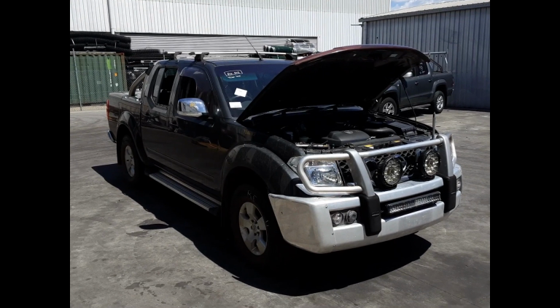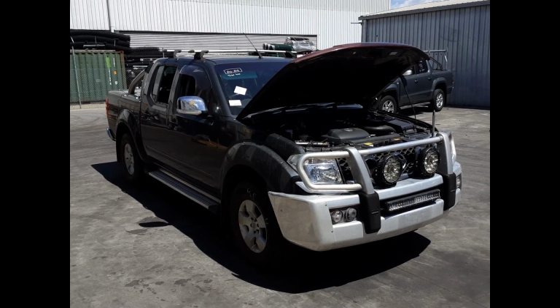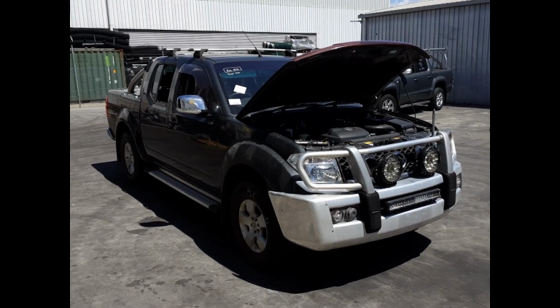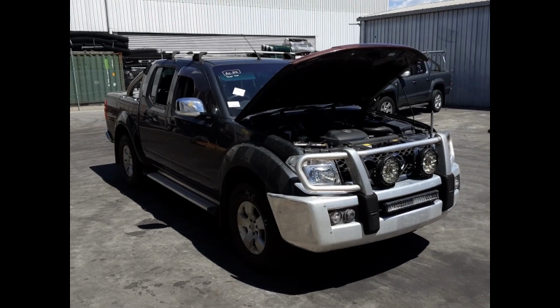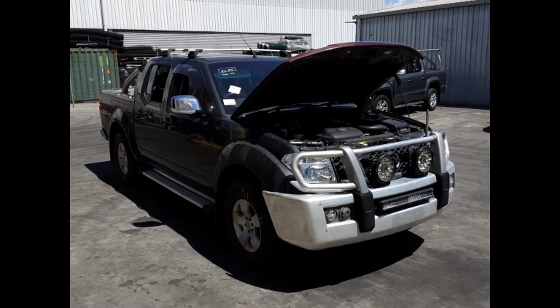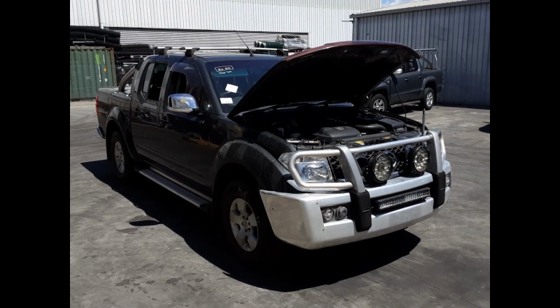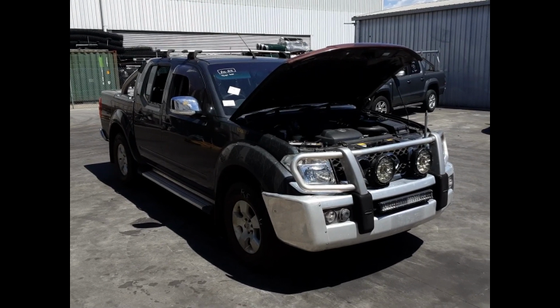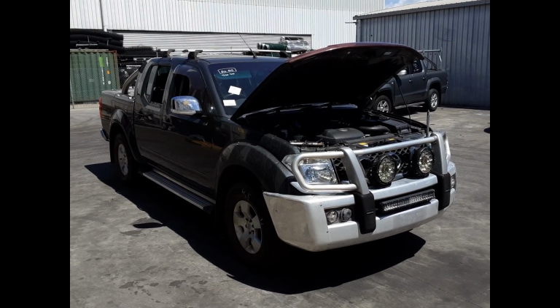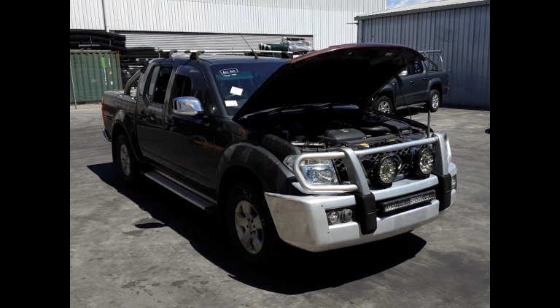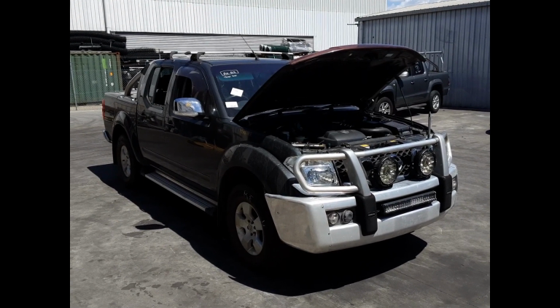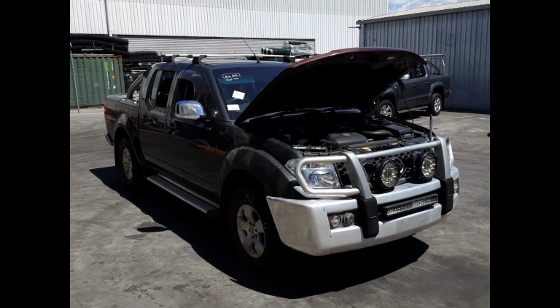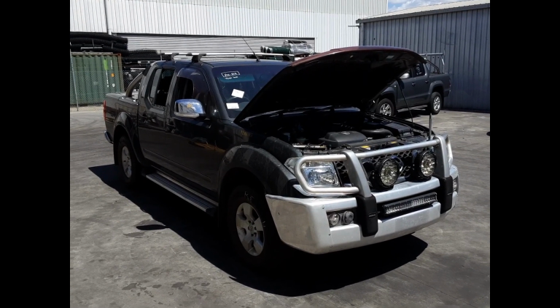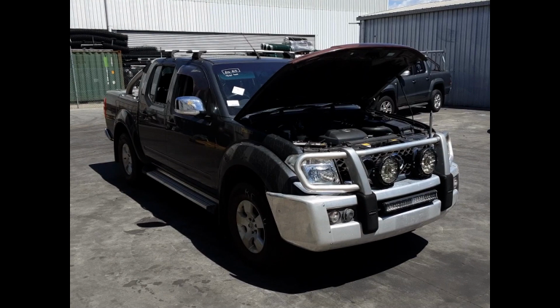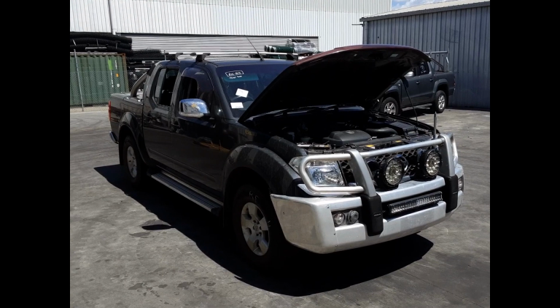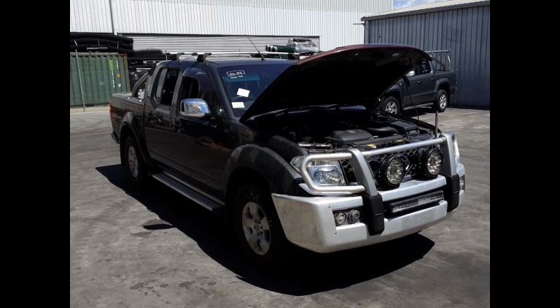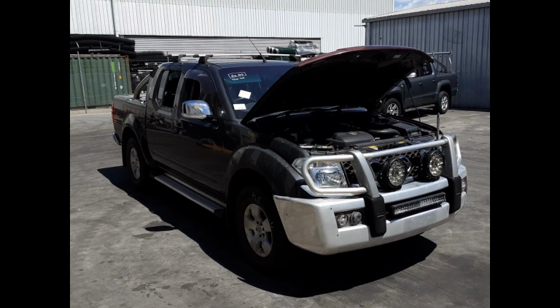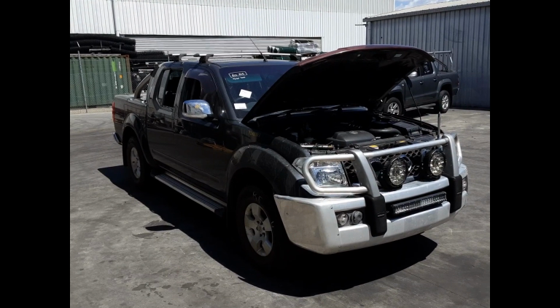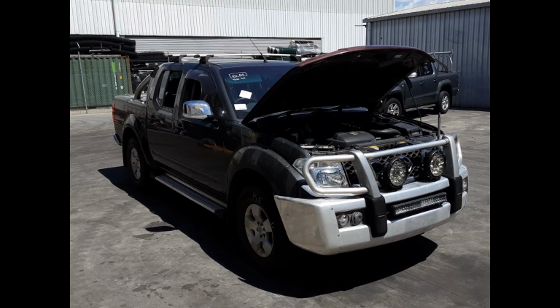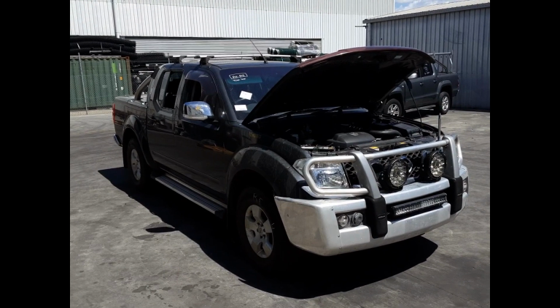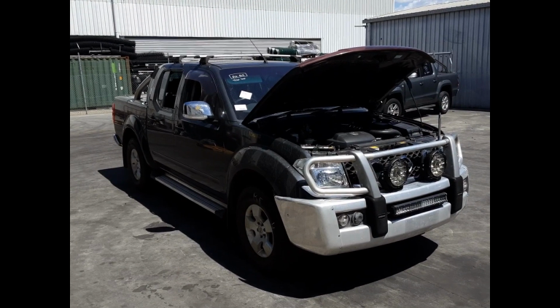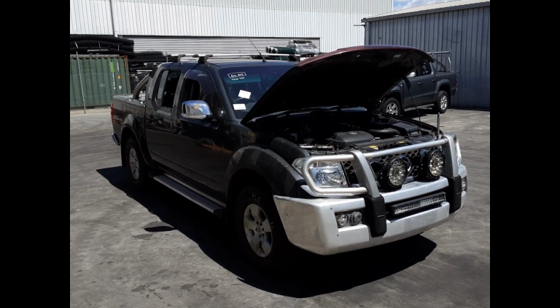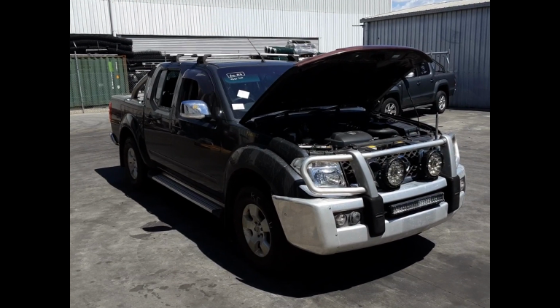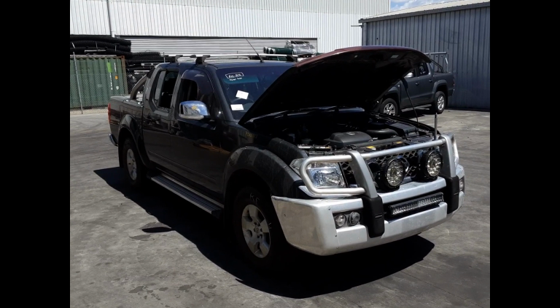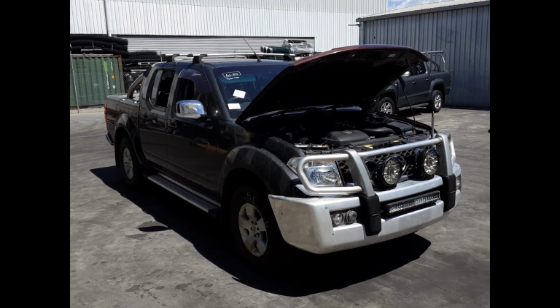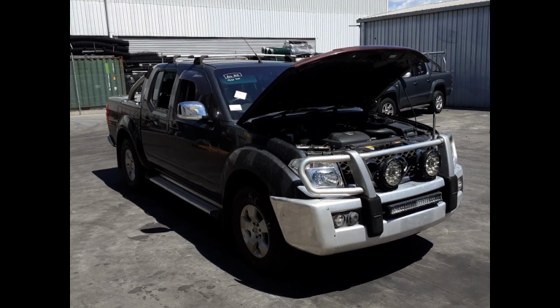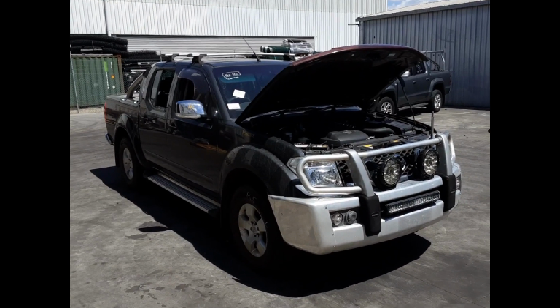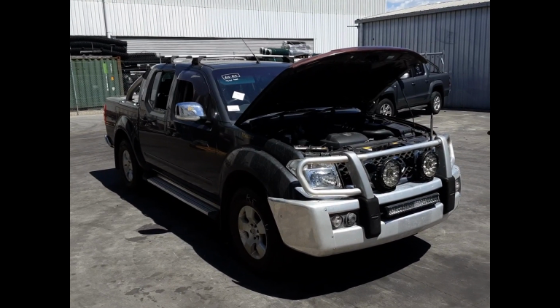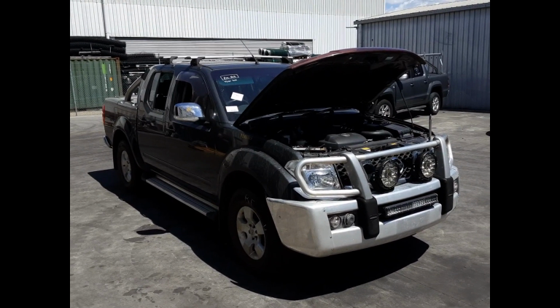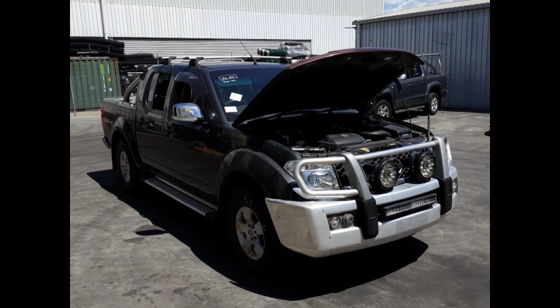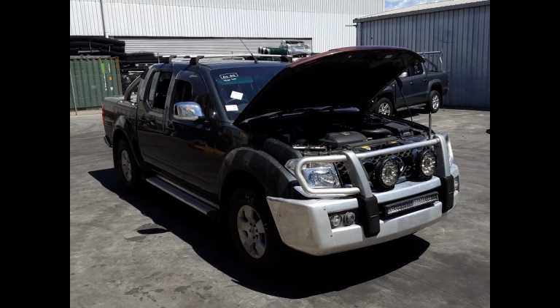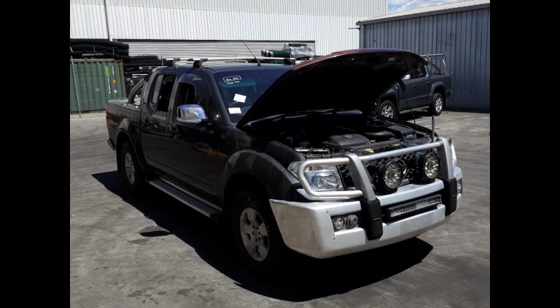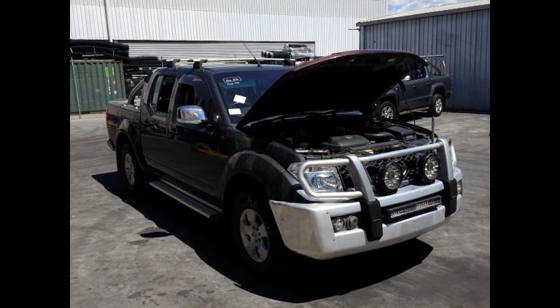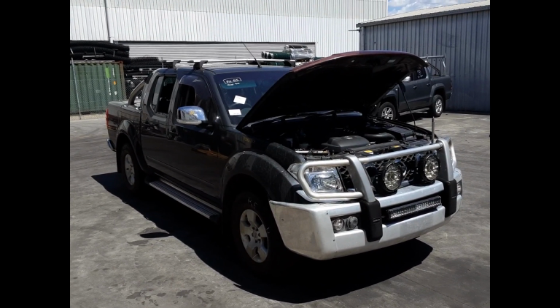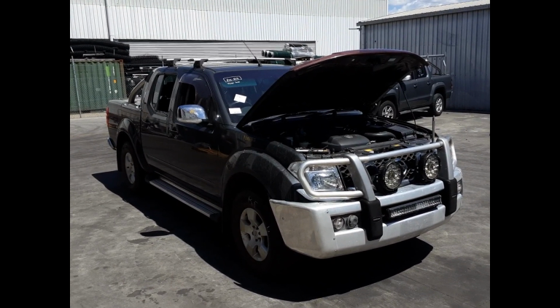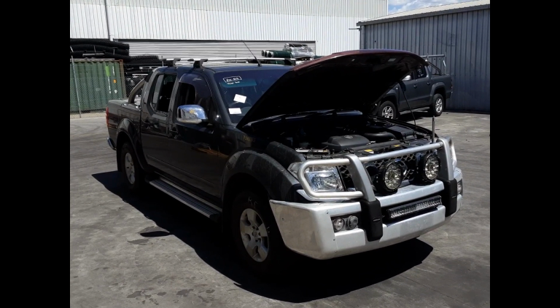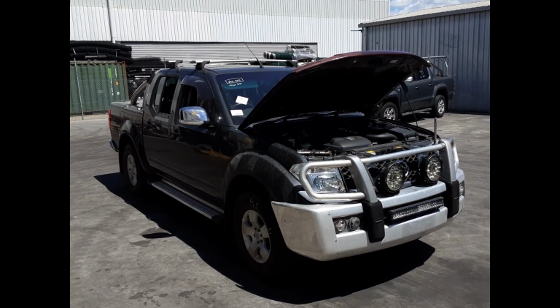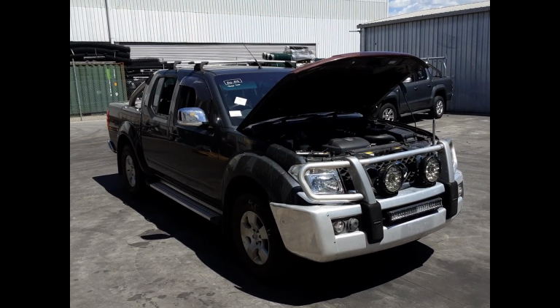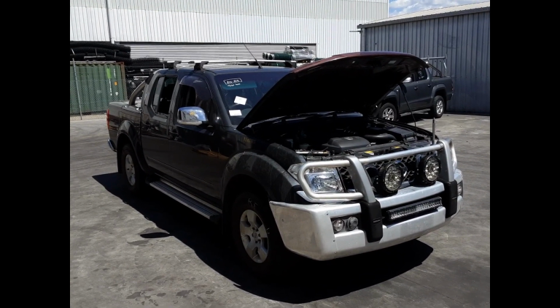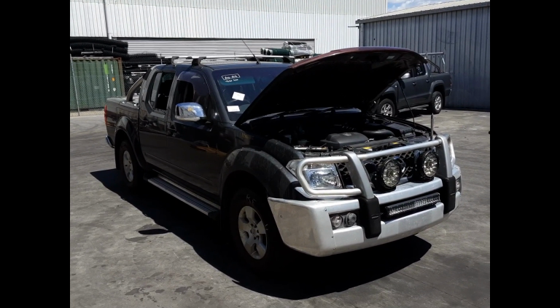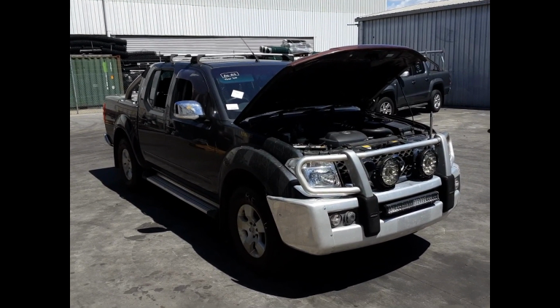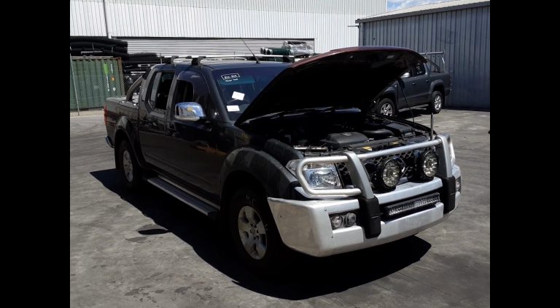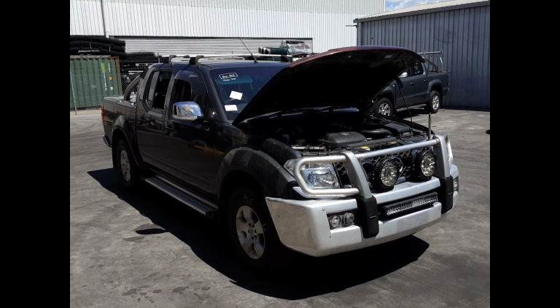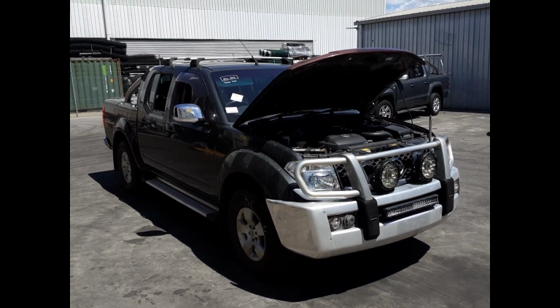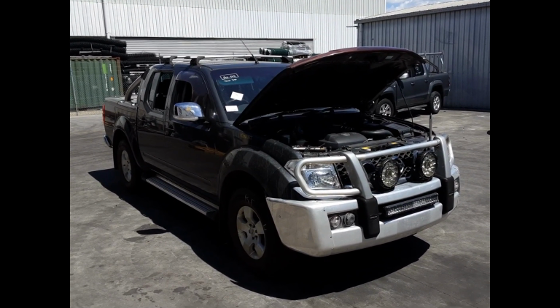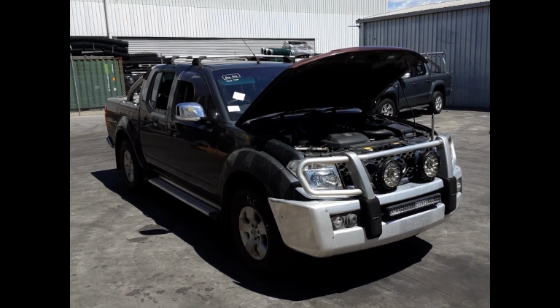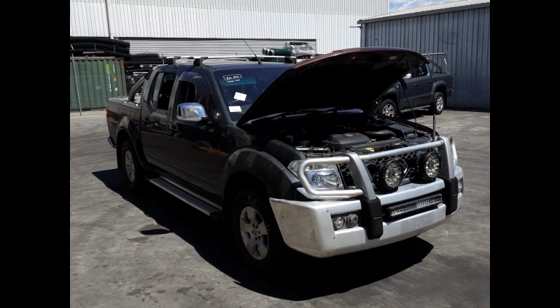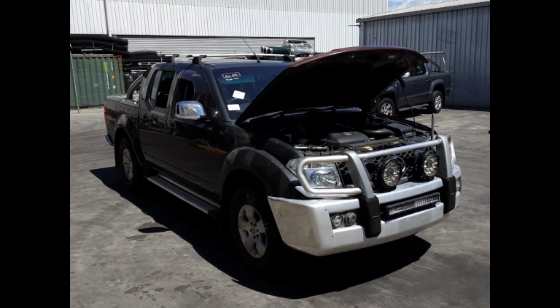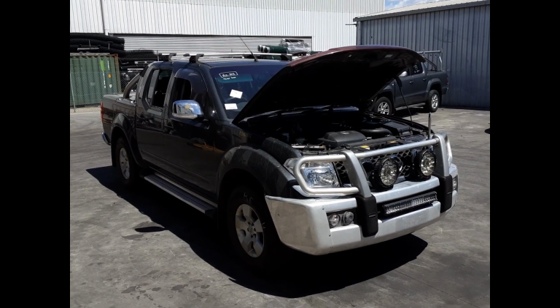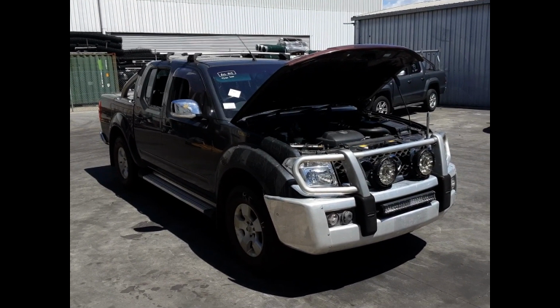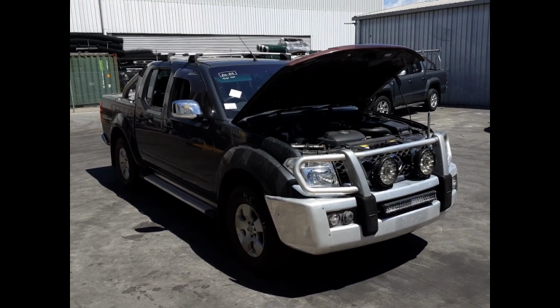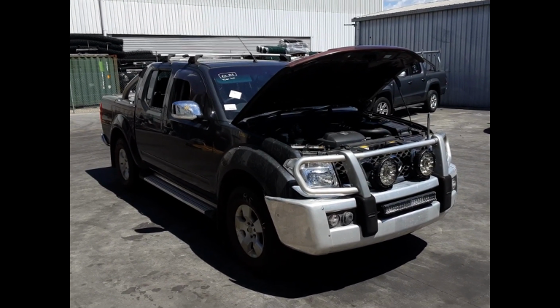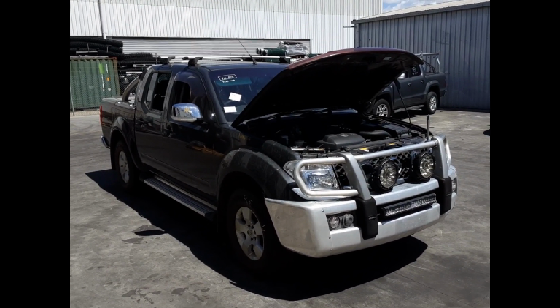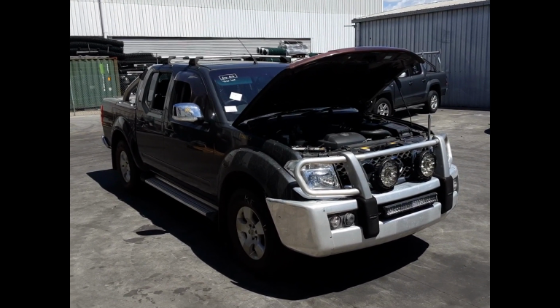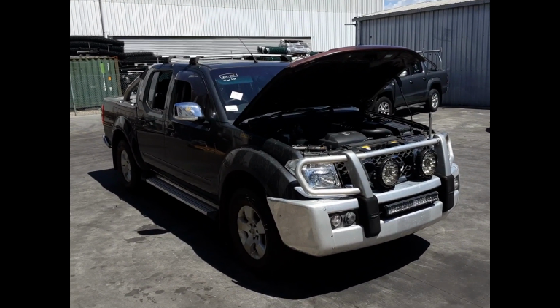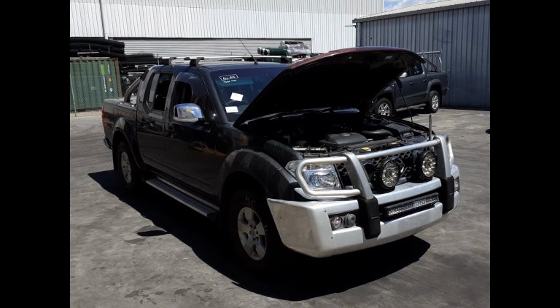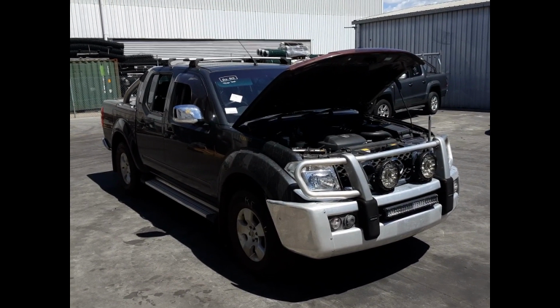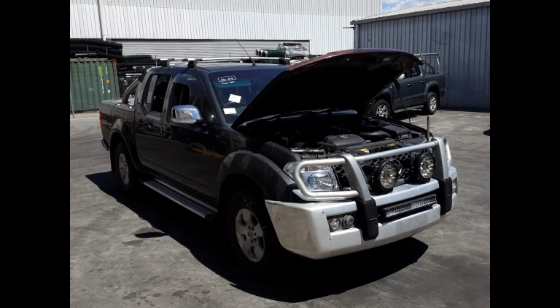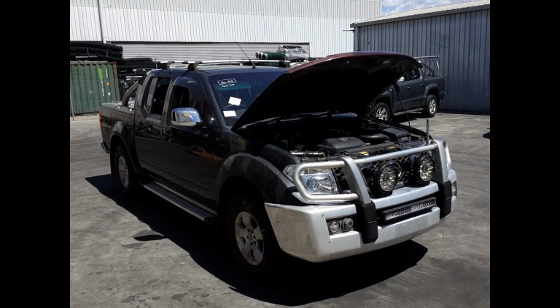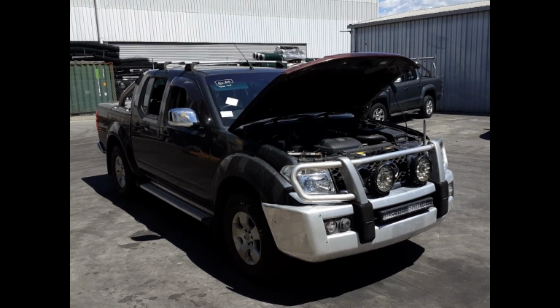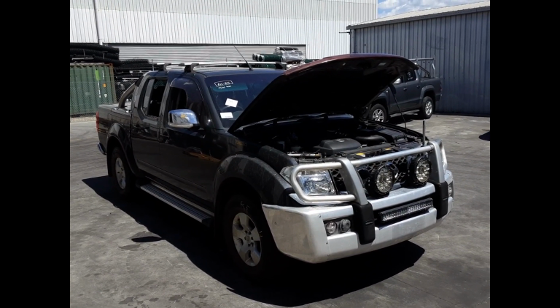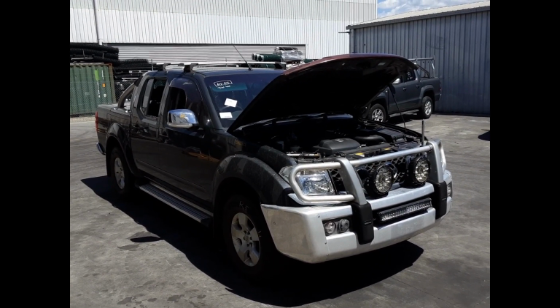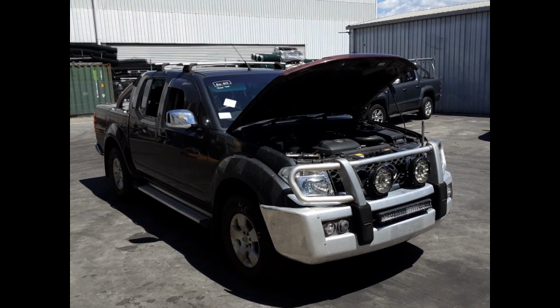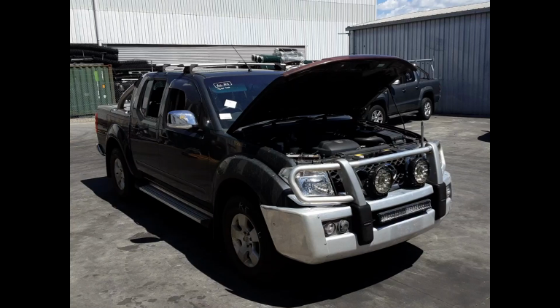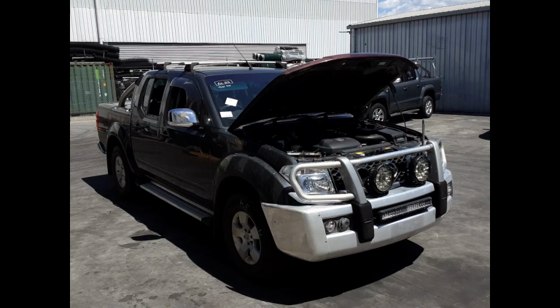Hi, this is Chris from Total Parts Plus. Today we have a 2008 Nissan Navara STX dual cab ute, stock reference number 5282.